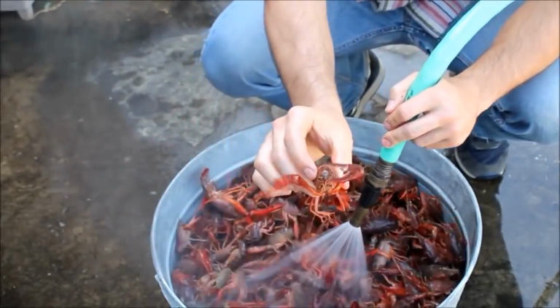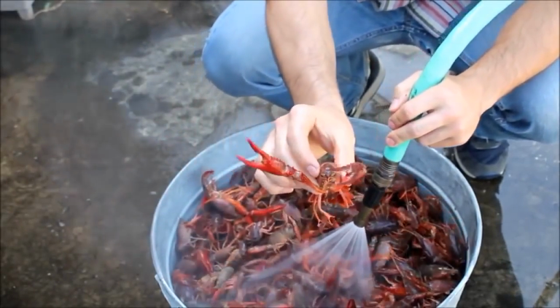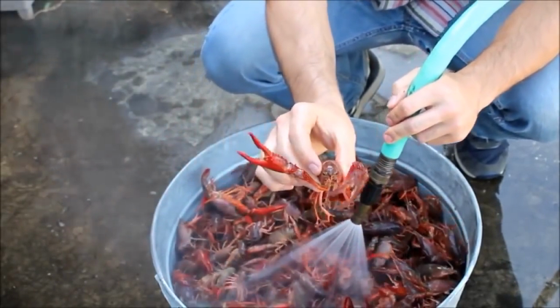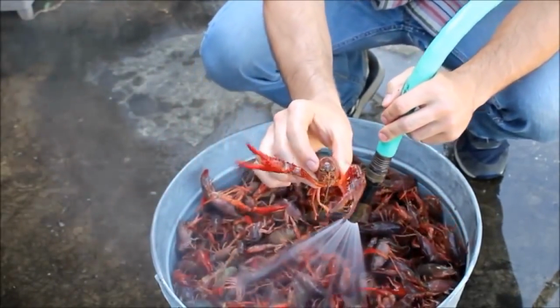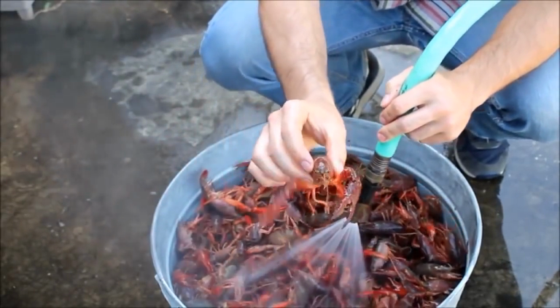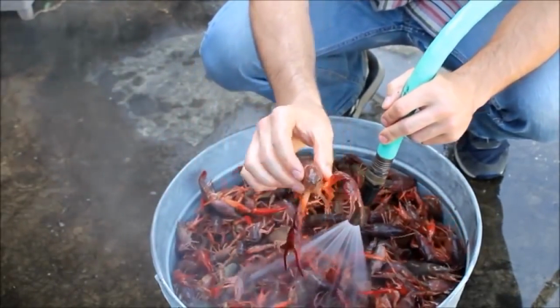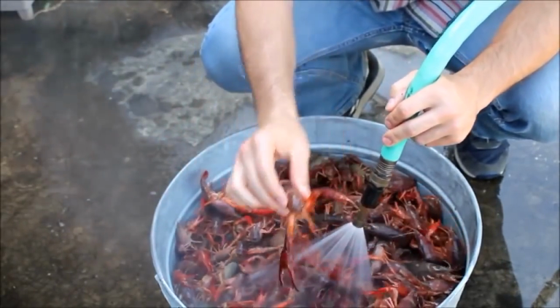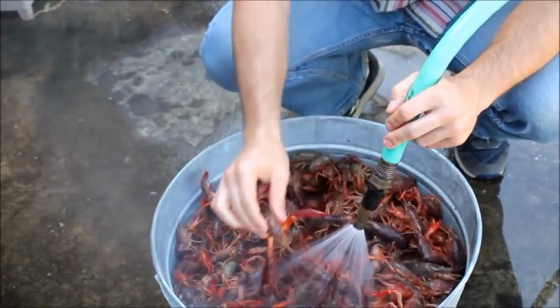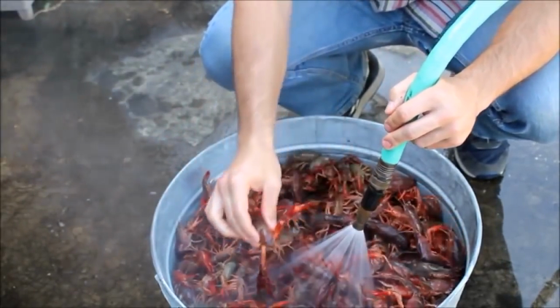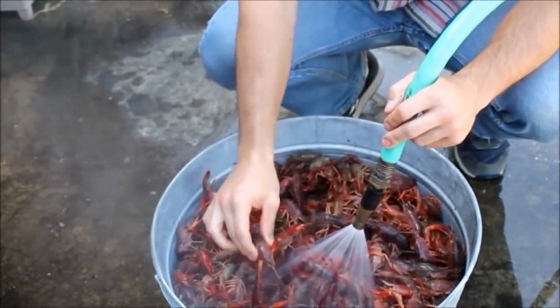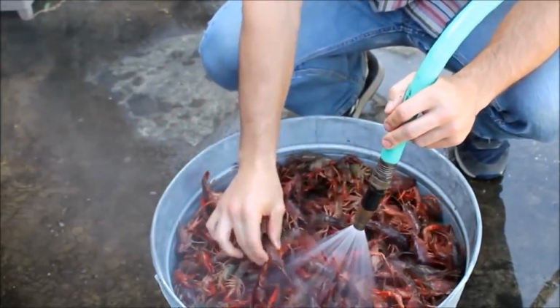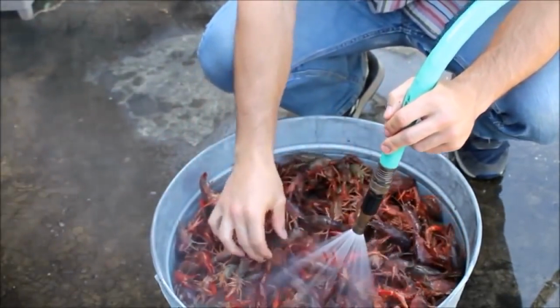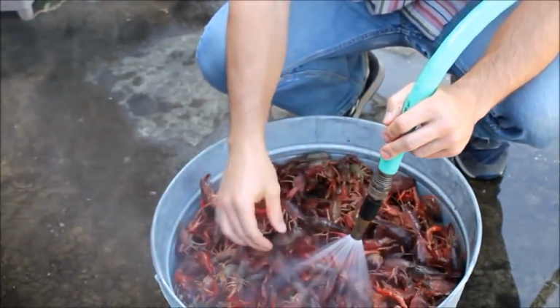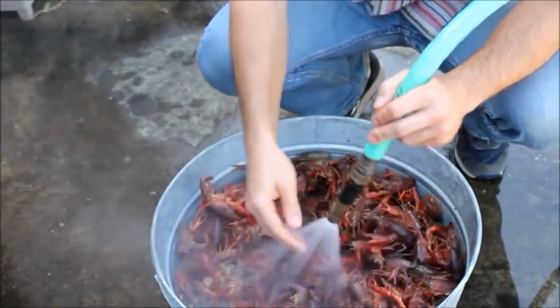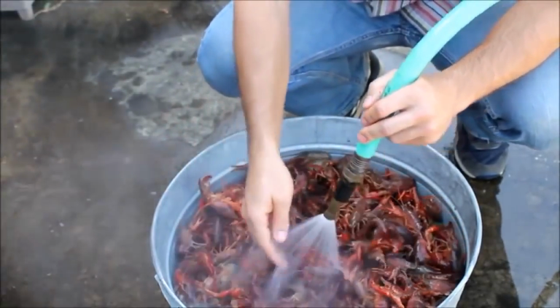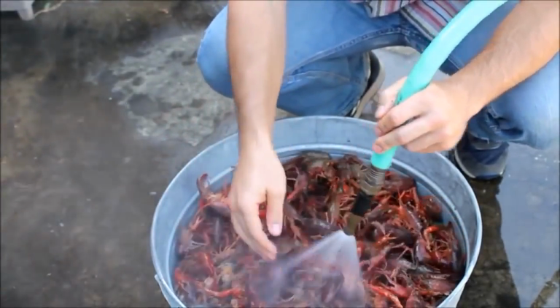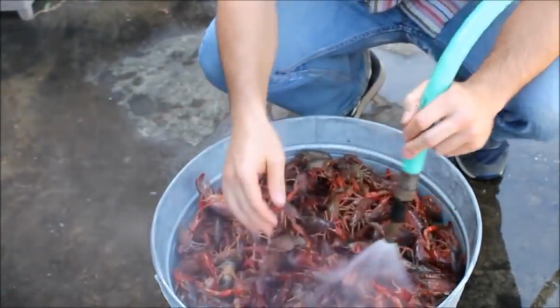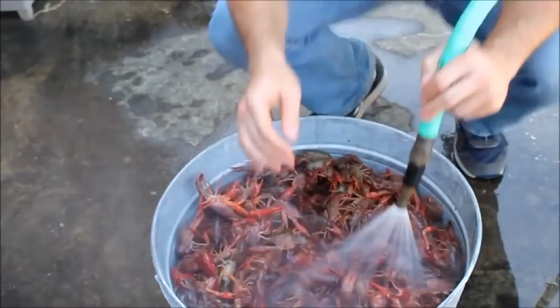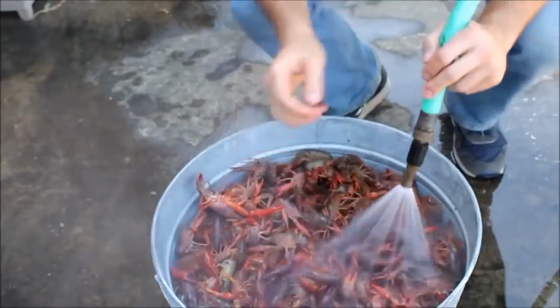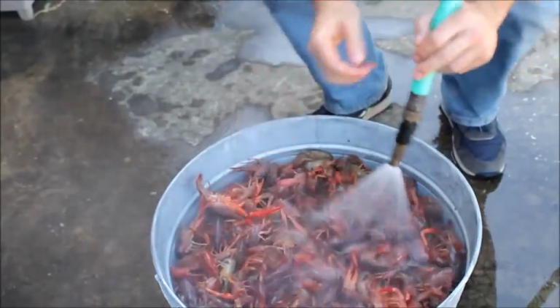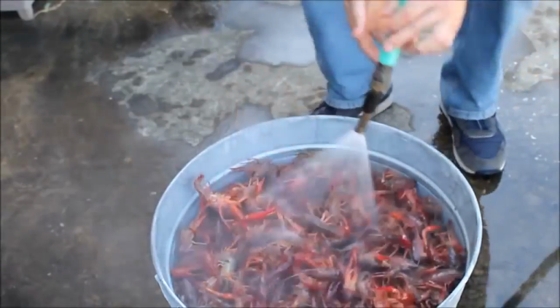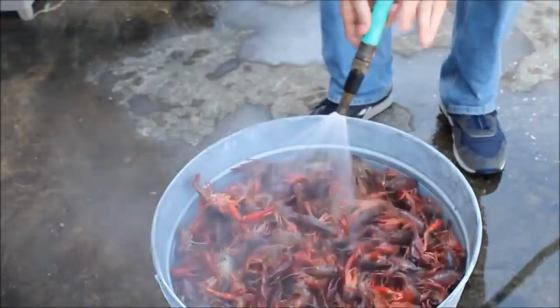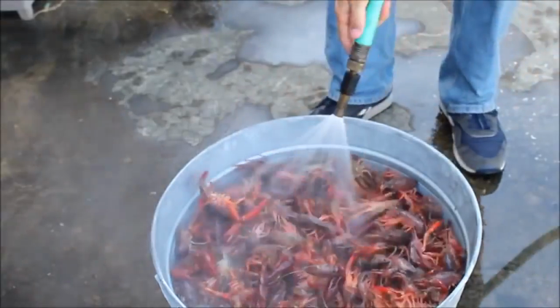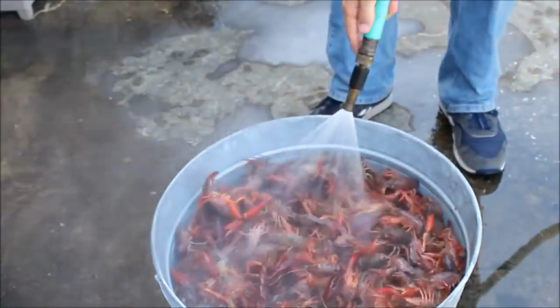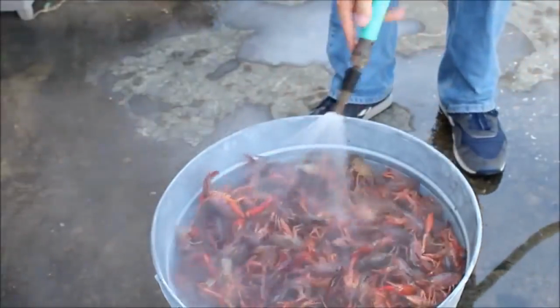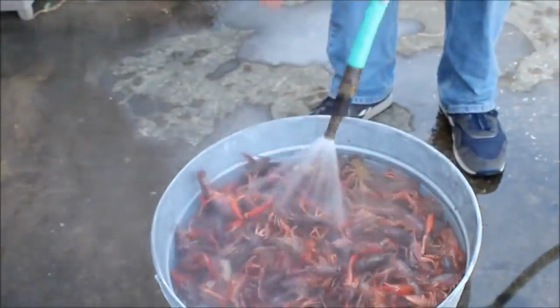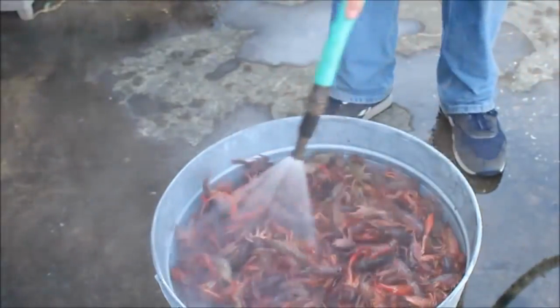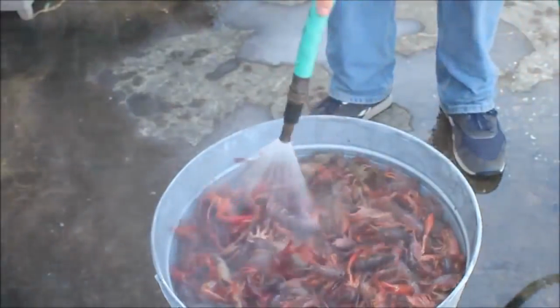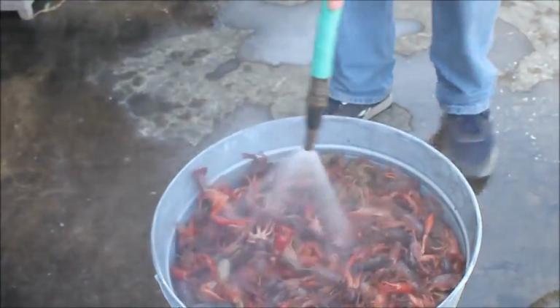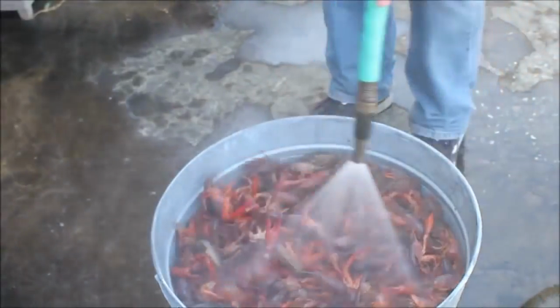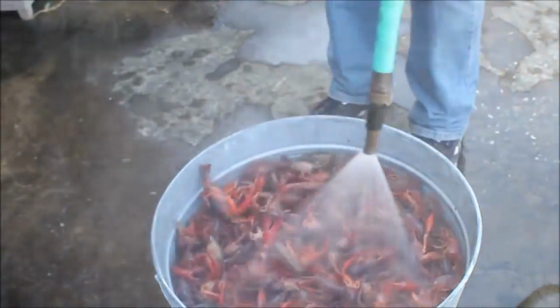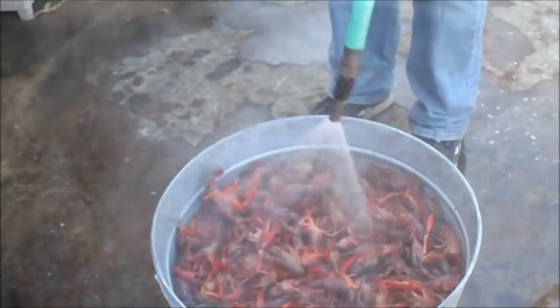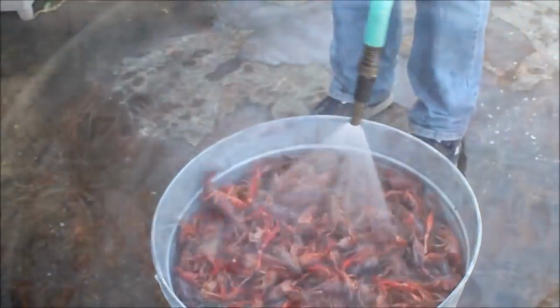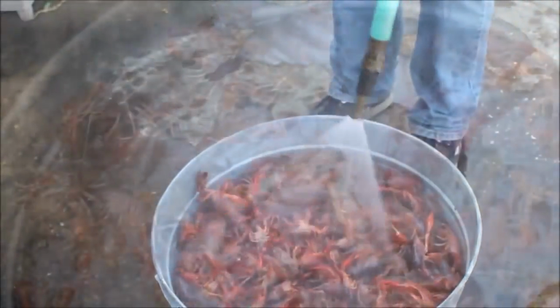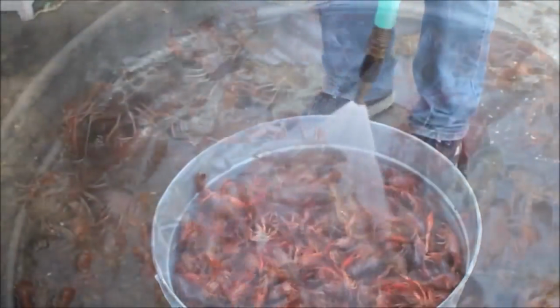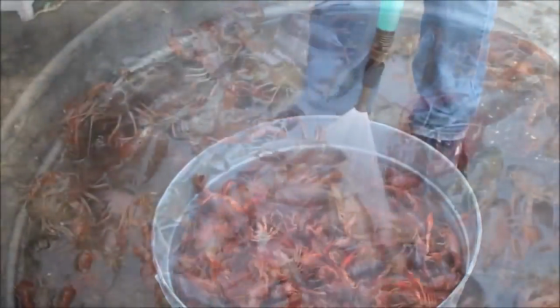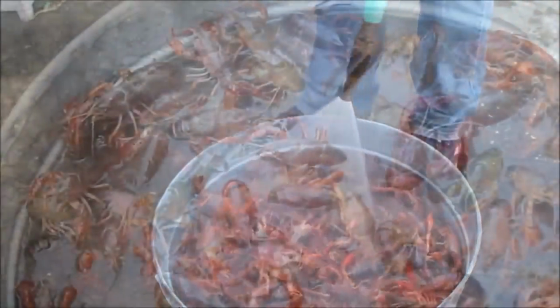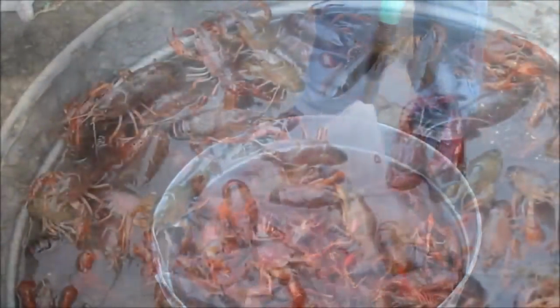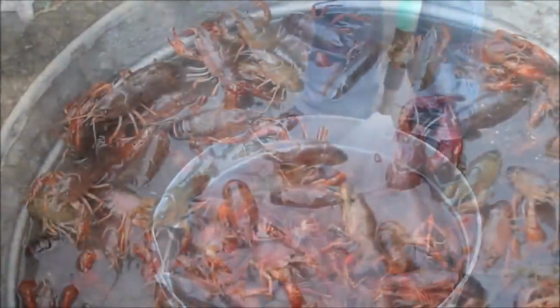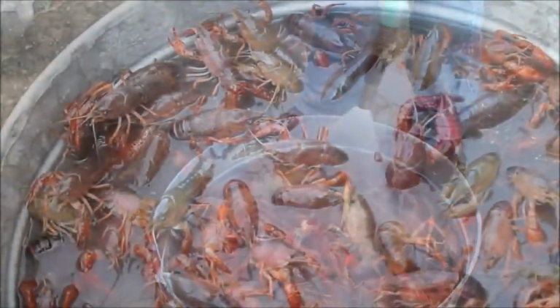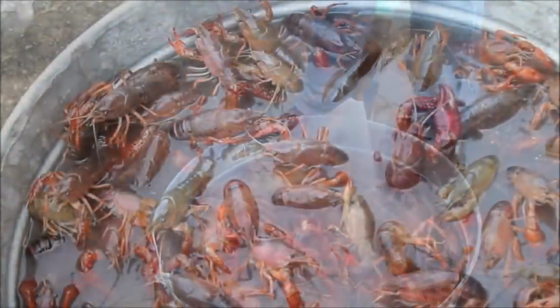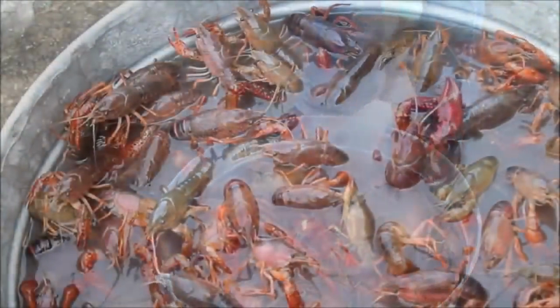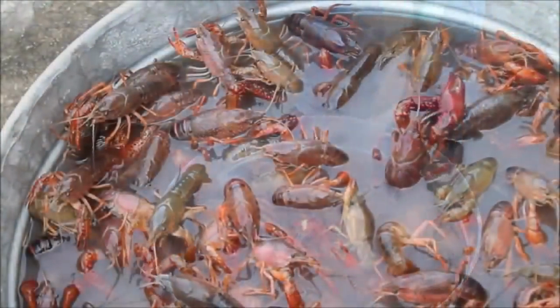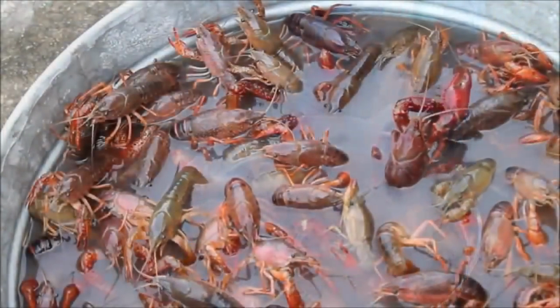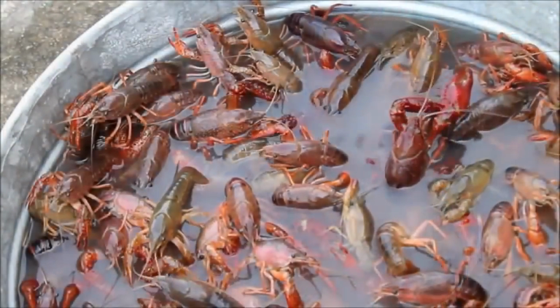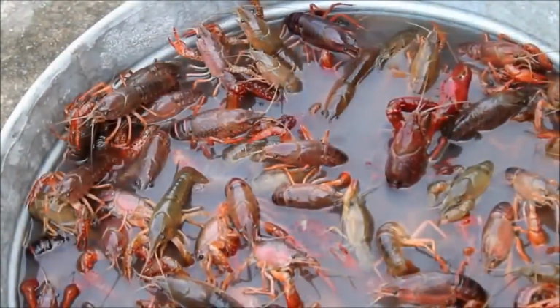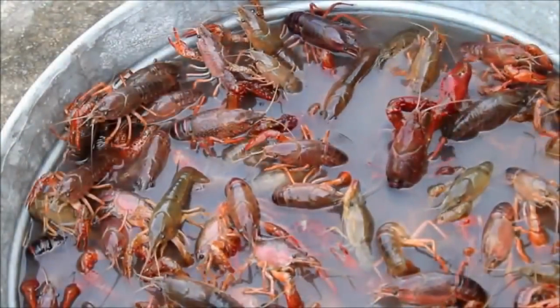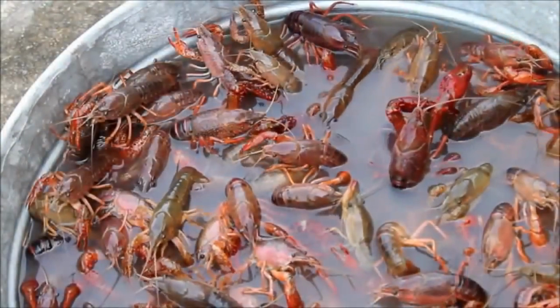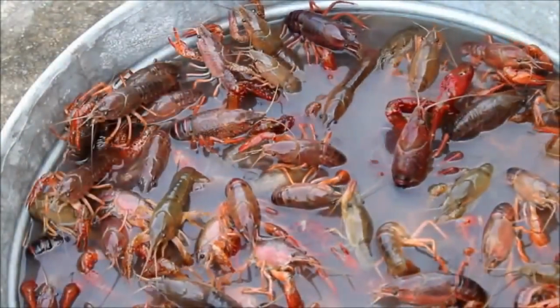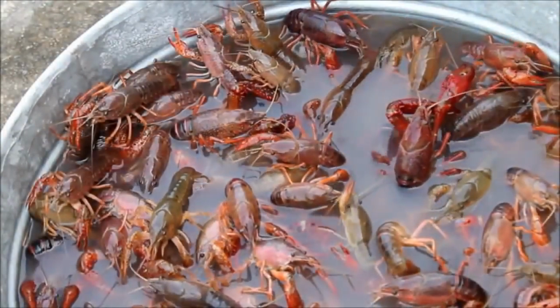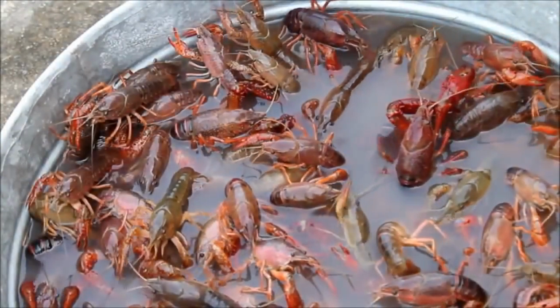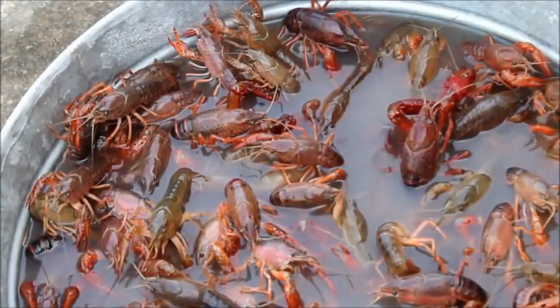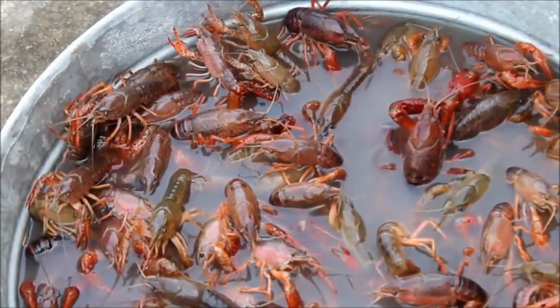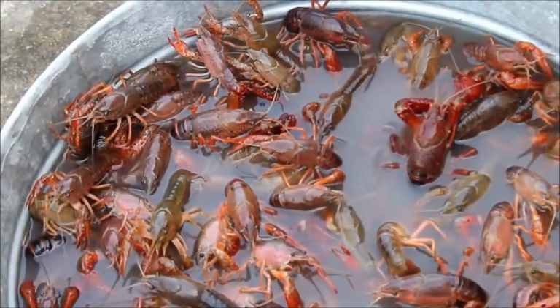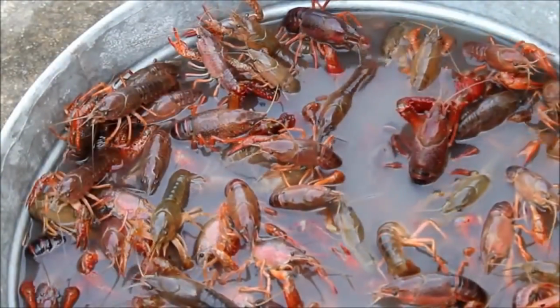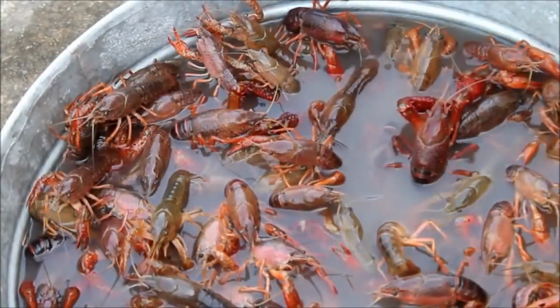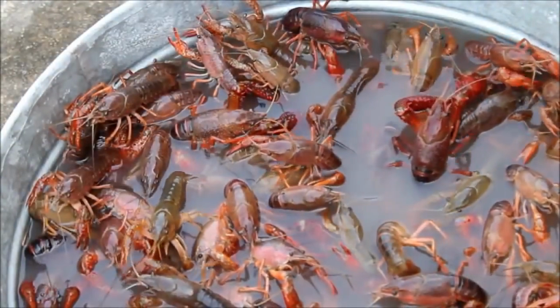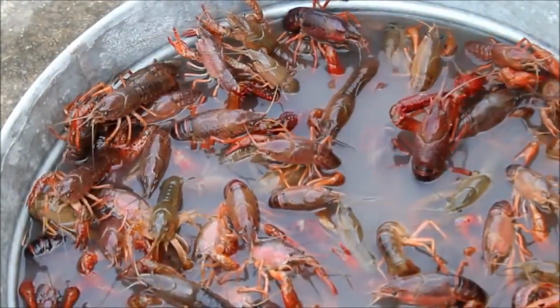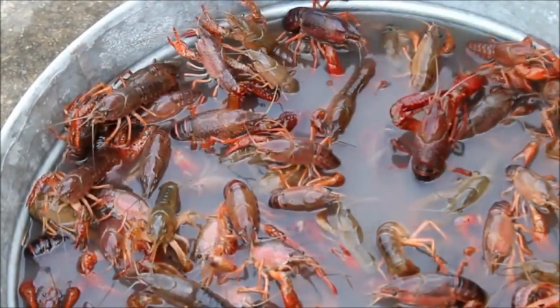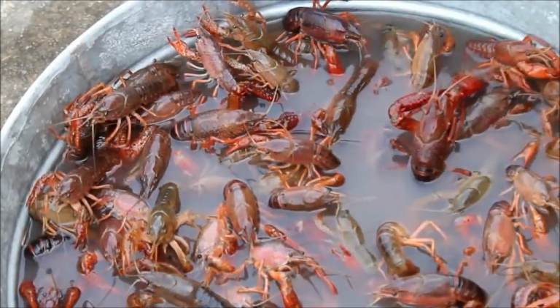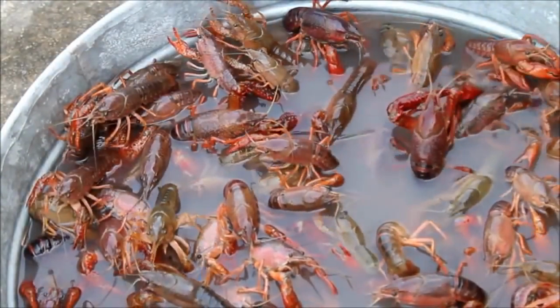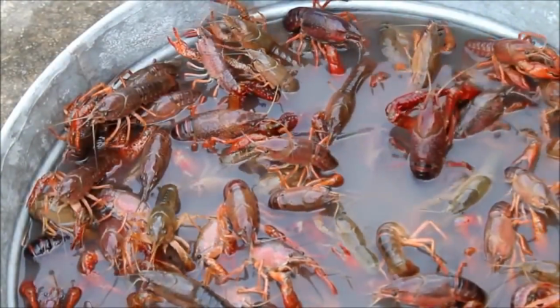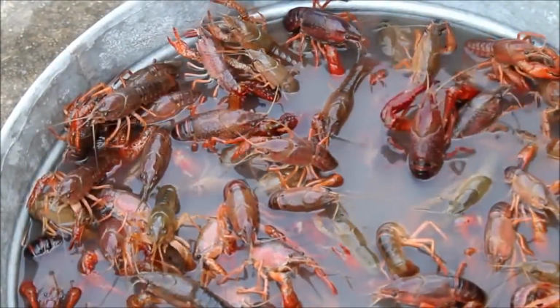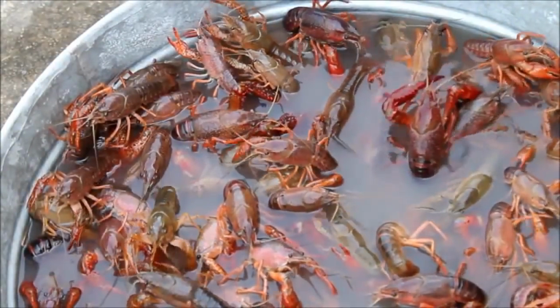Once the bucket has been filled with water and salt has been added, the crawfish will usually sit in this process for up to an hour or two.